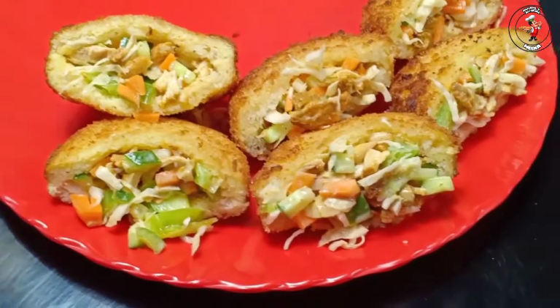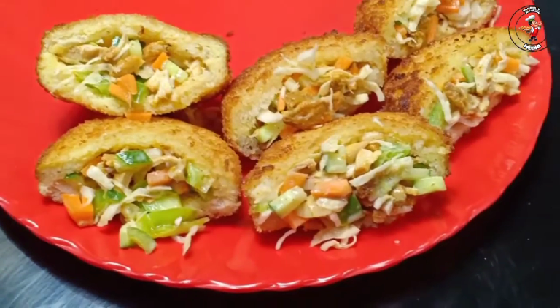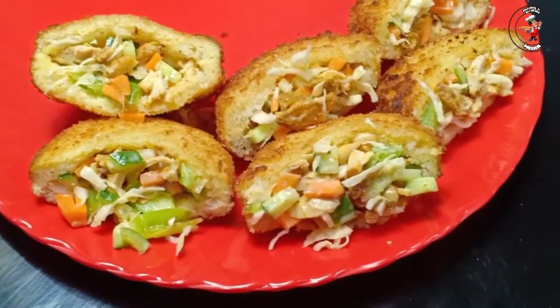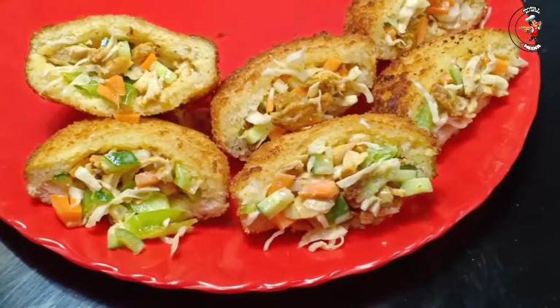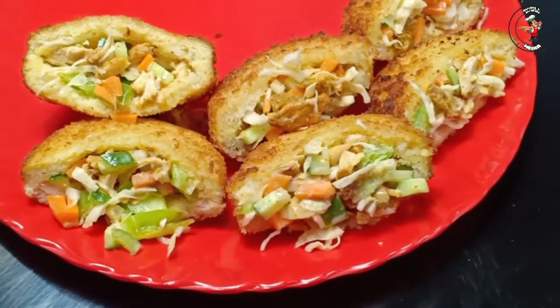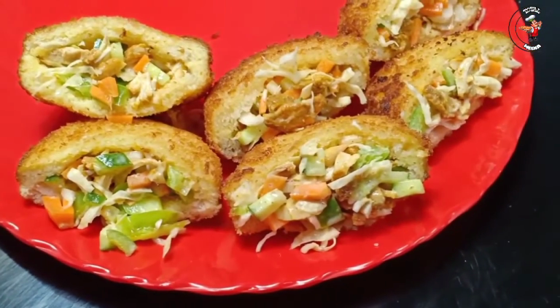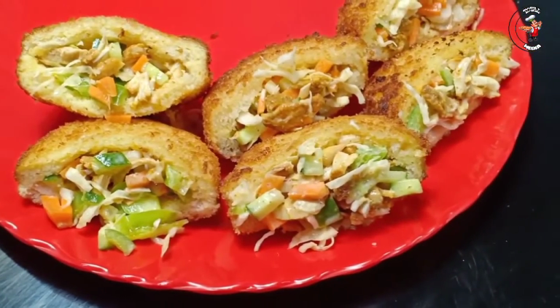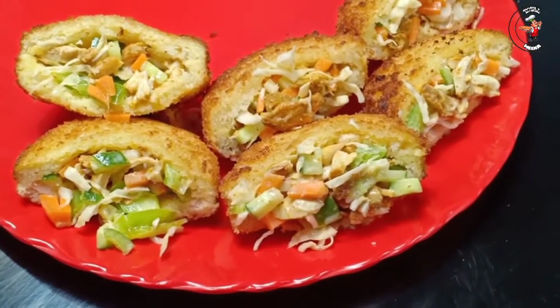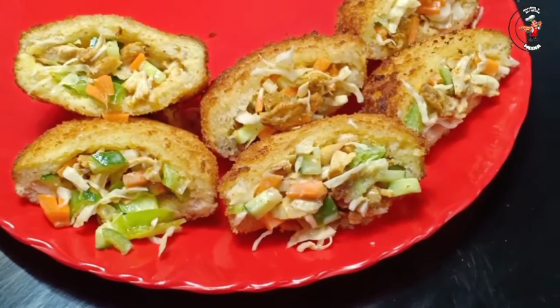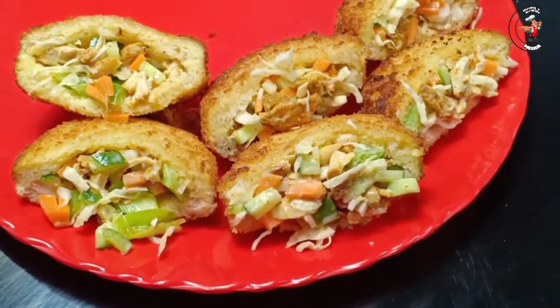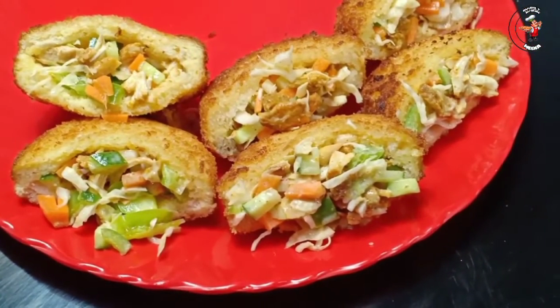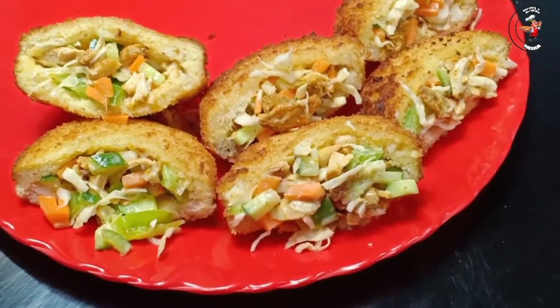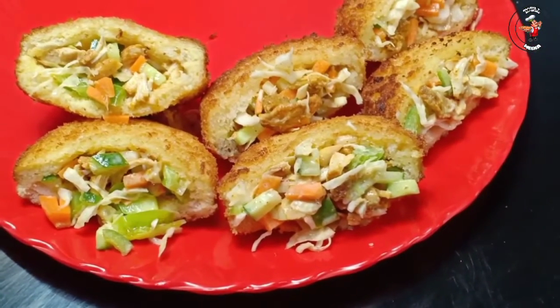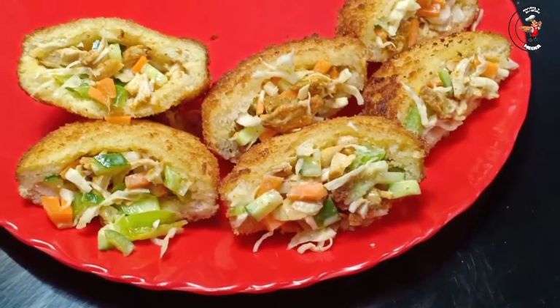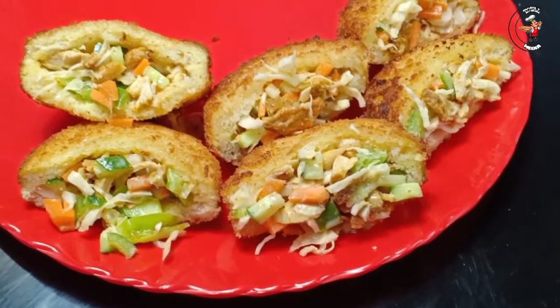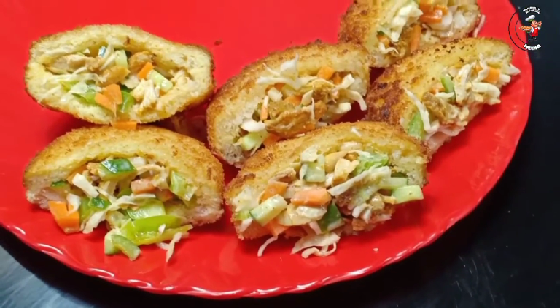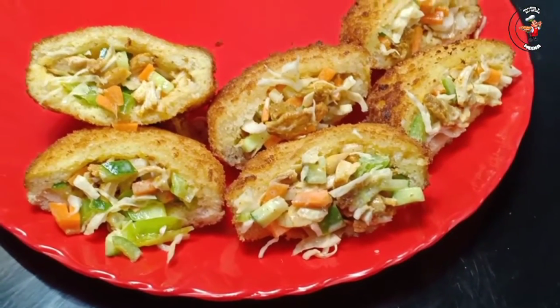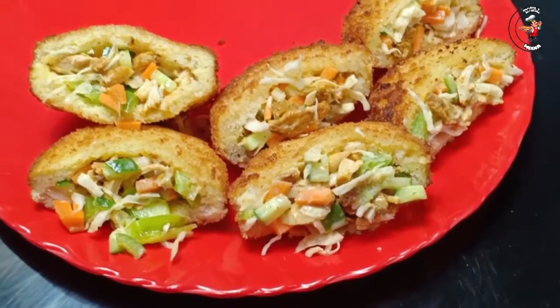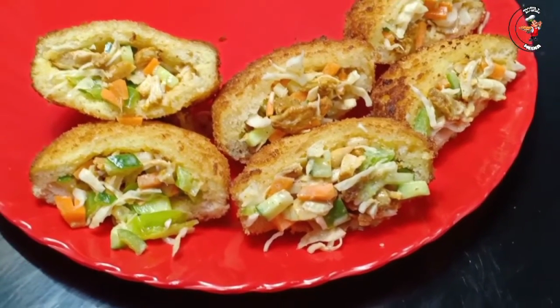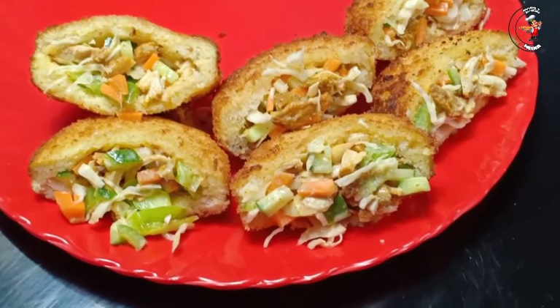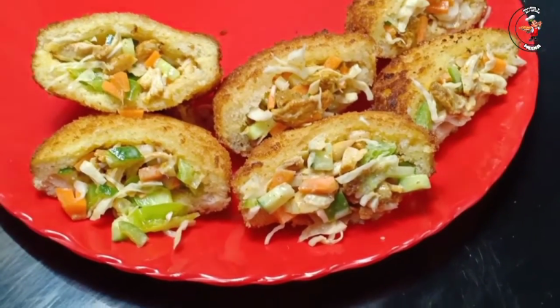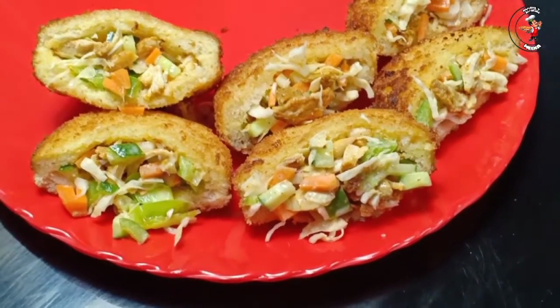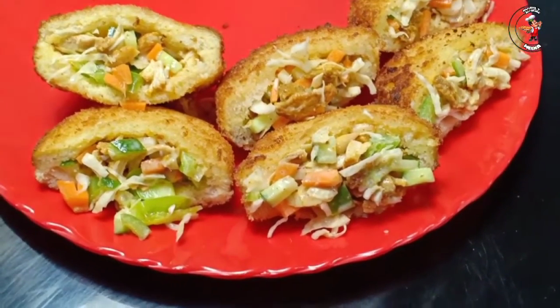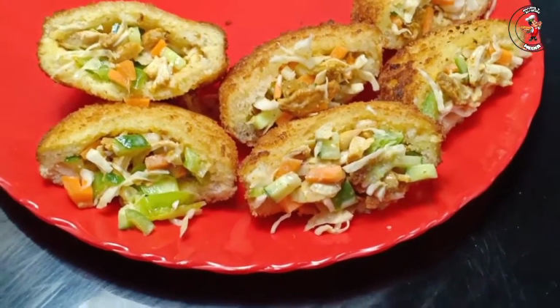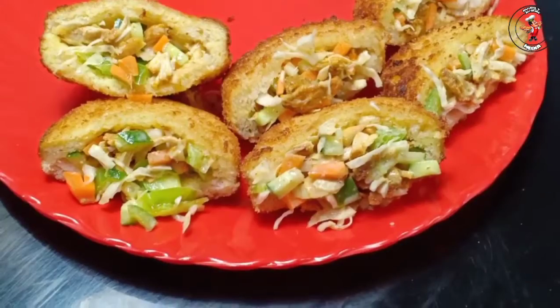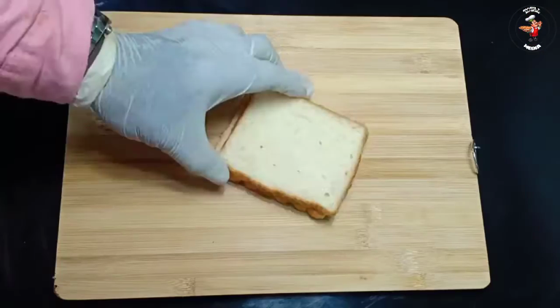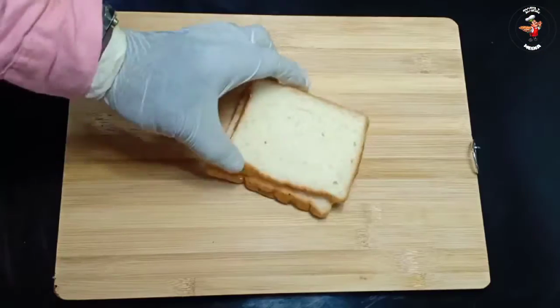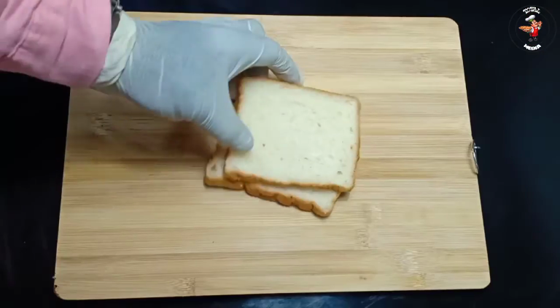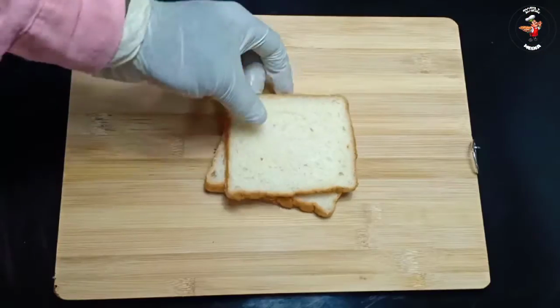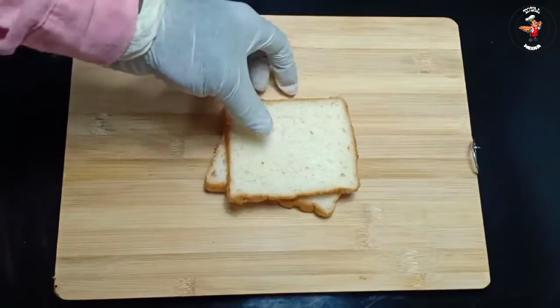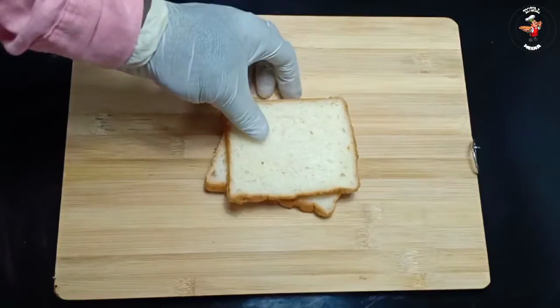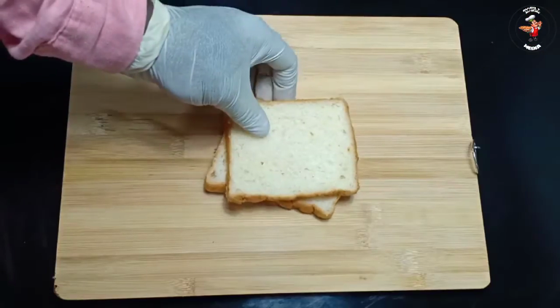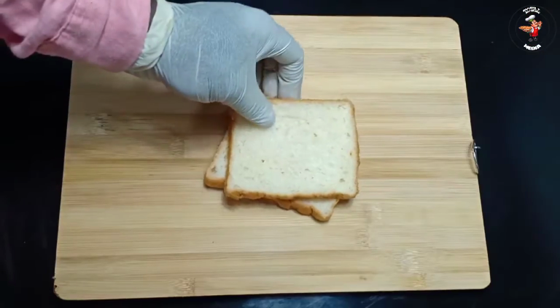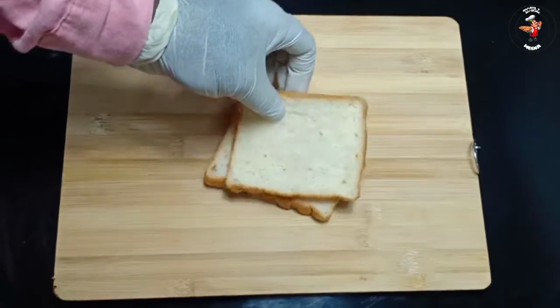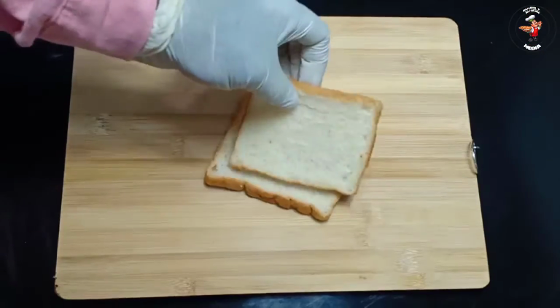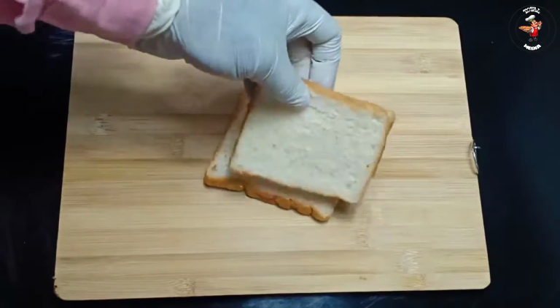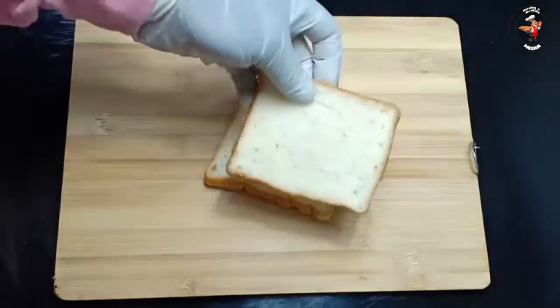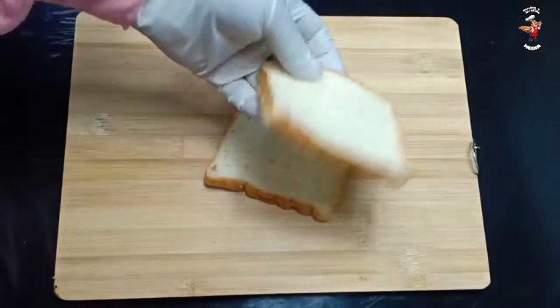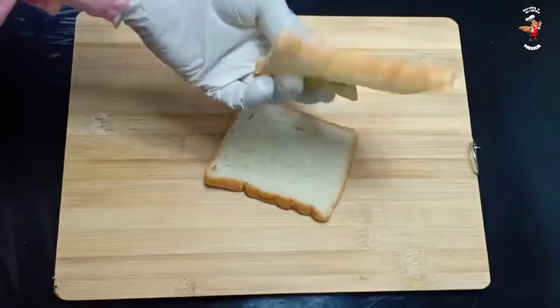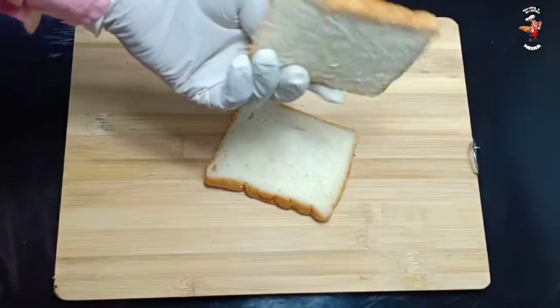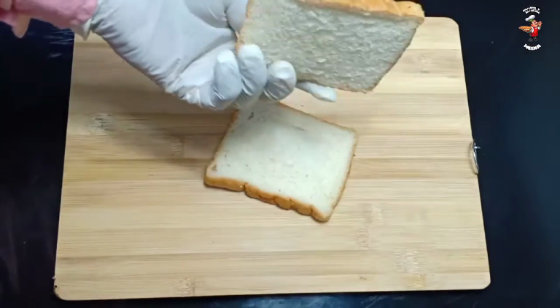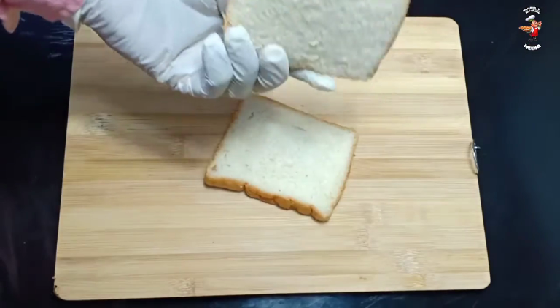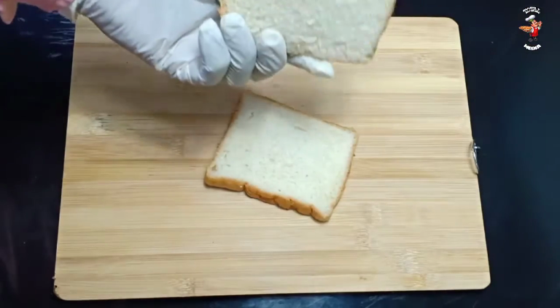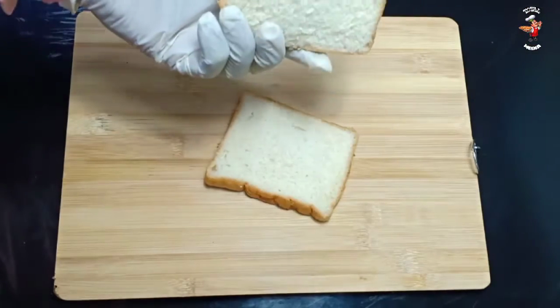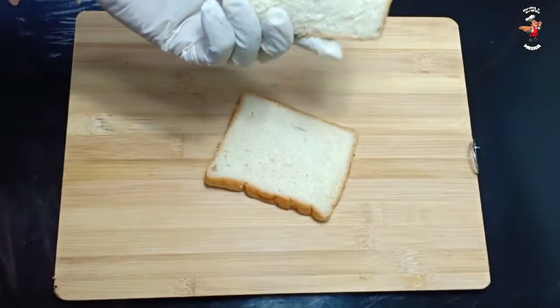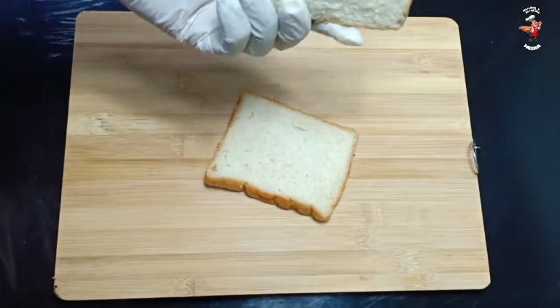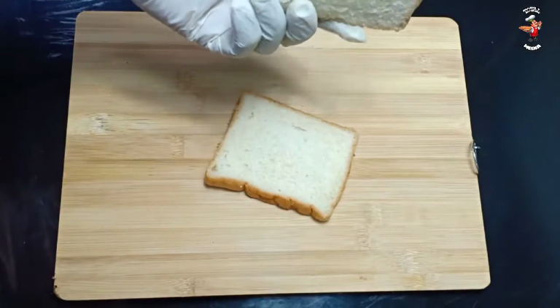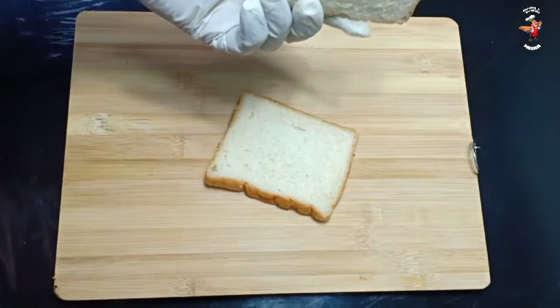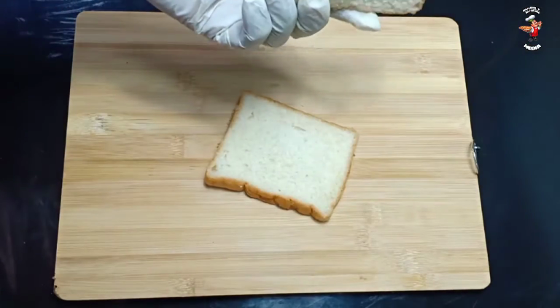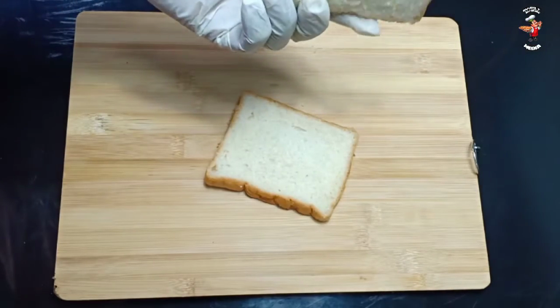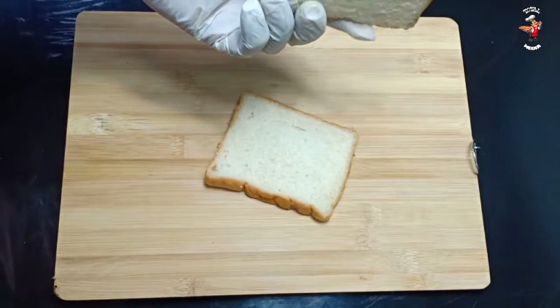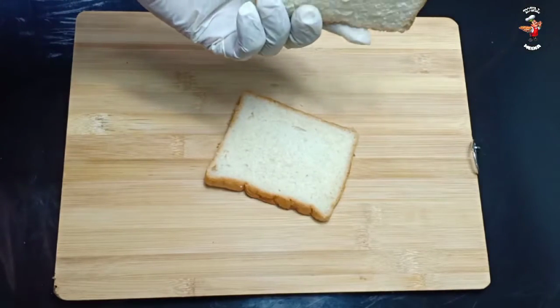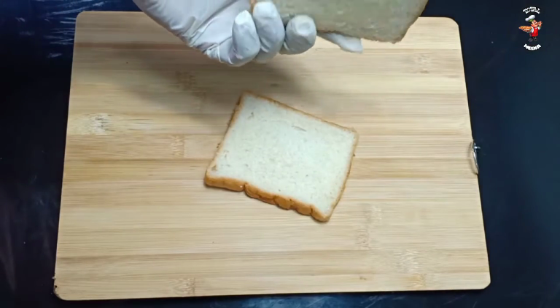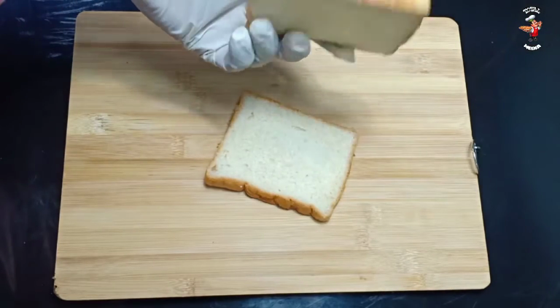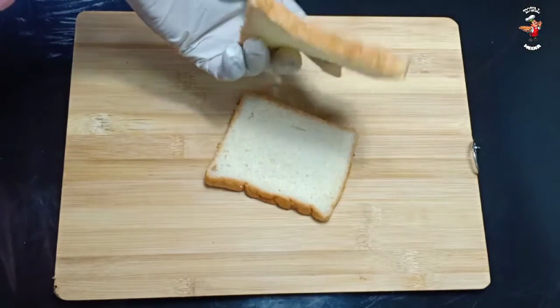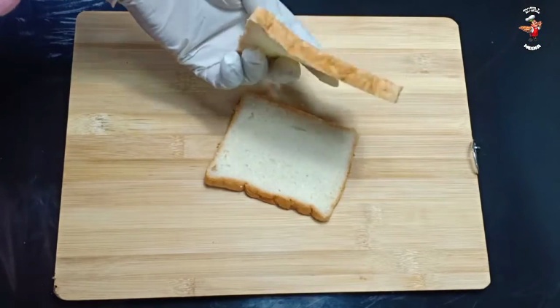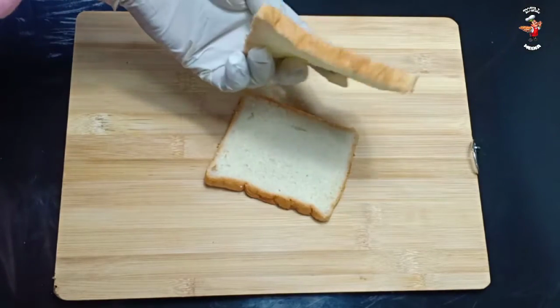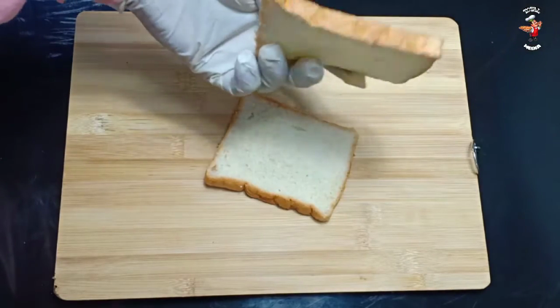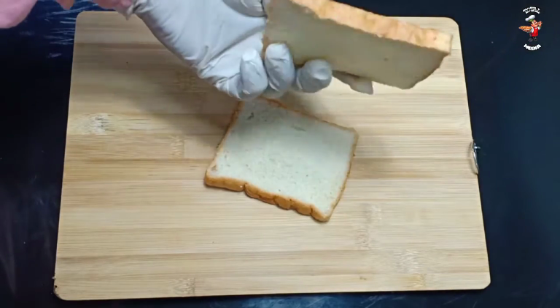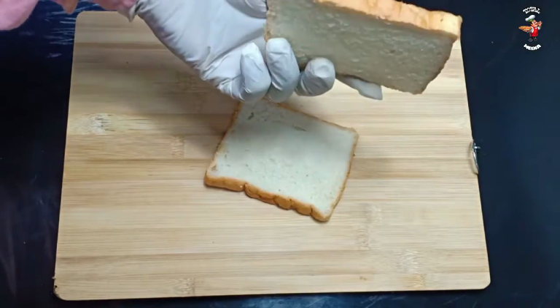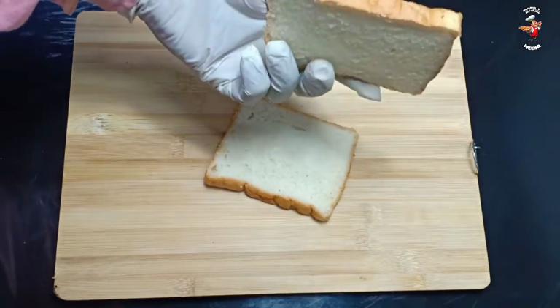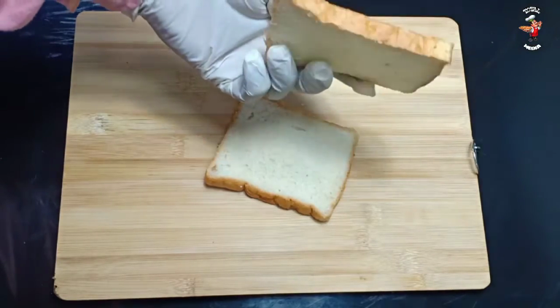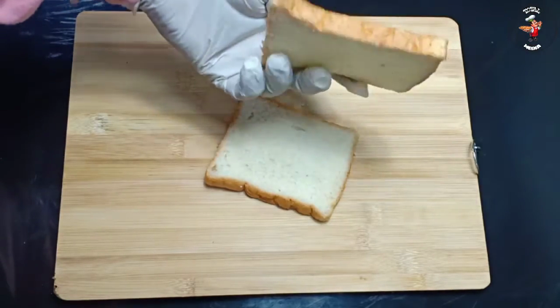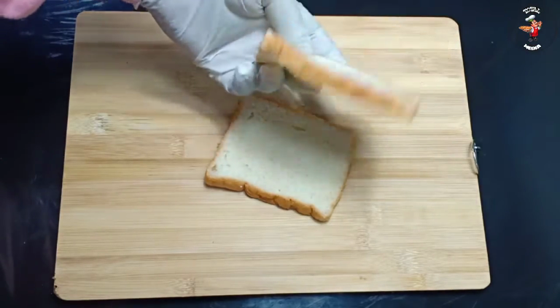When we start the video, we have two bread and two pieces.